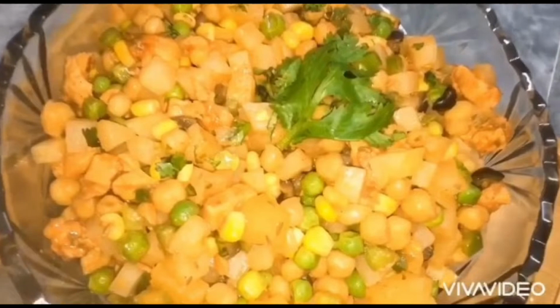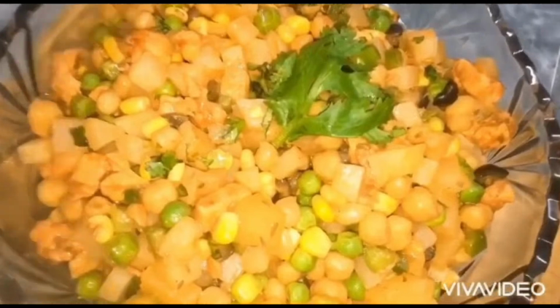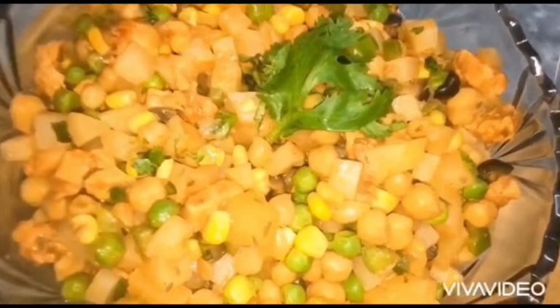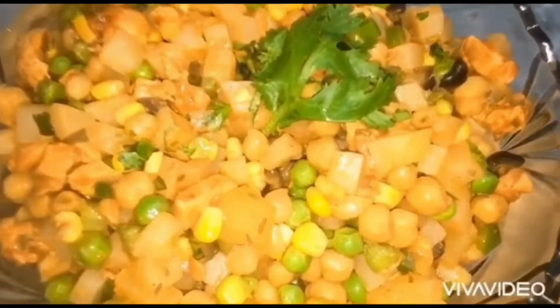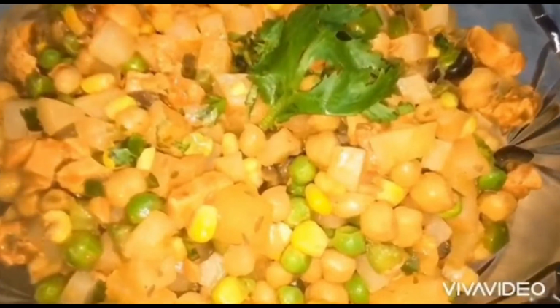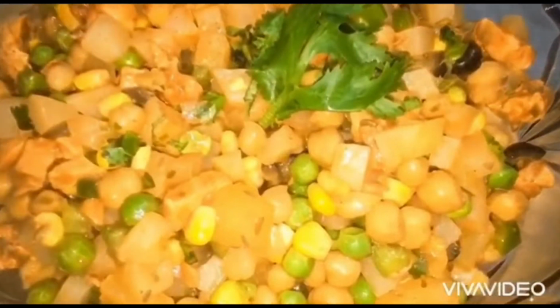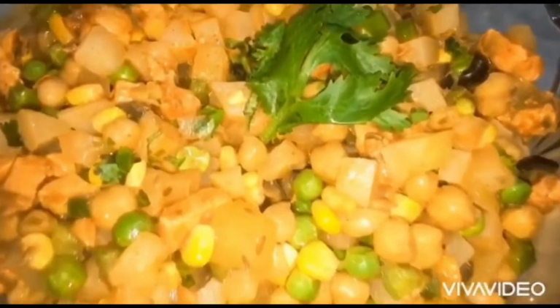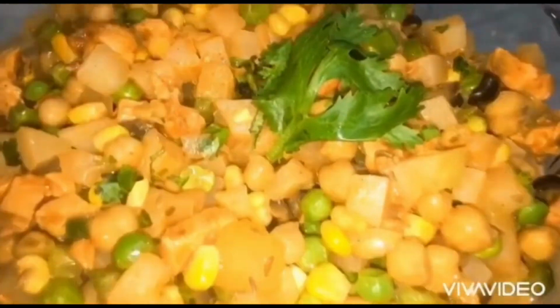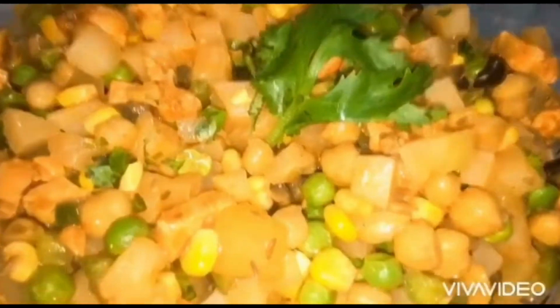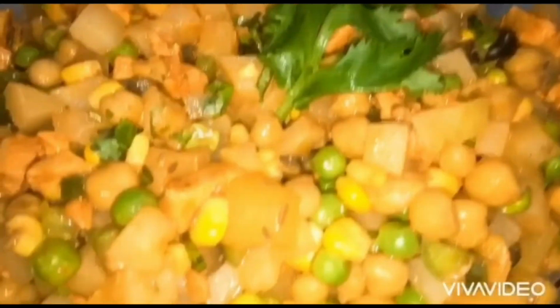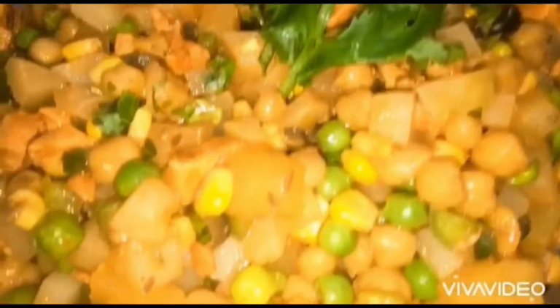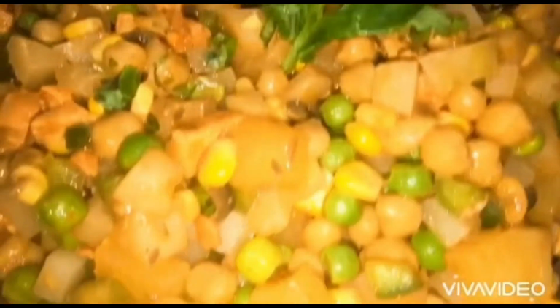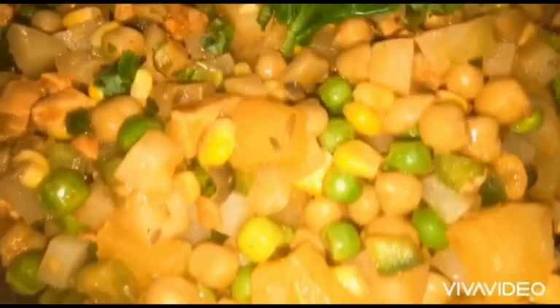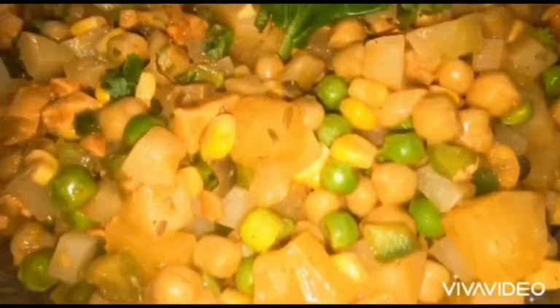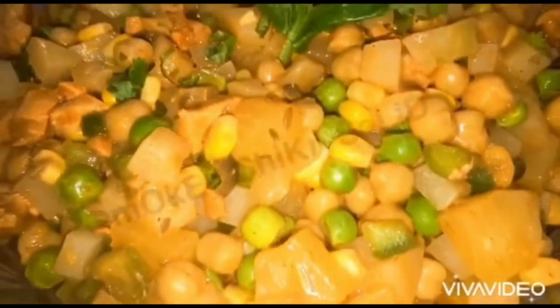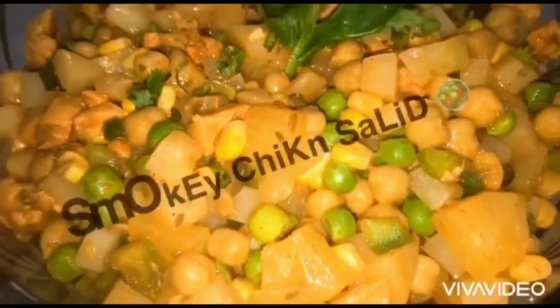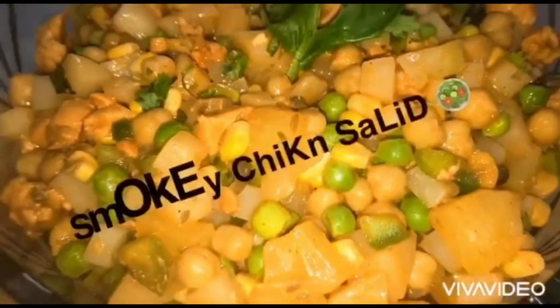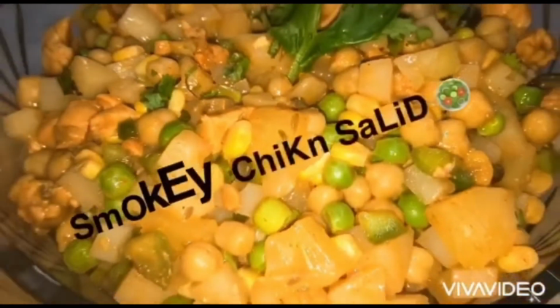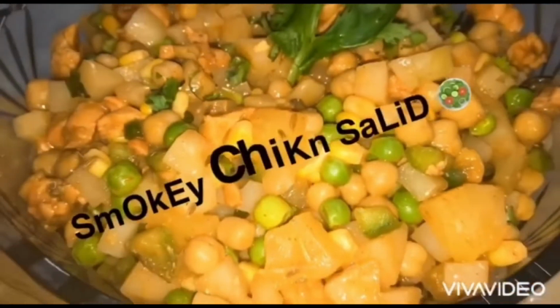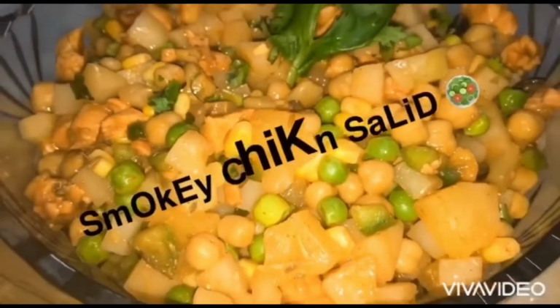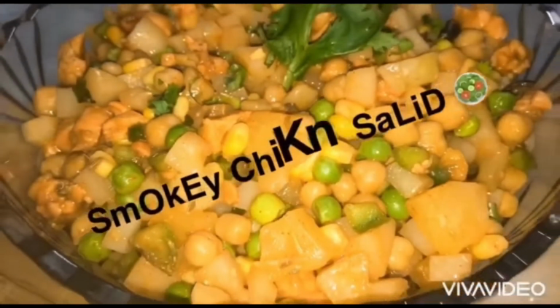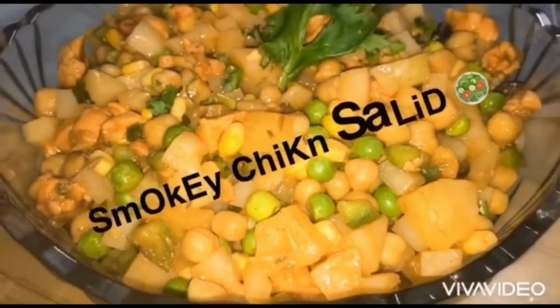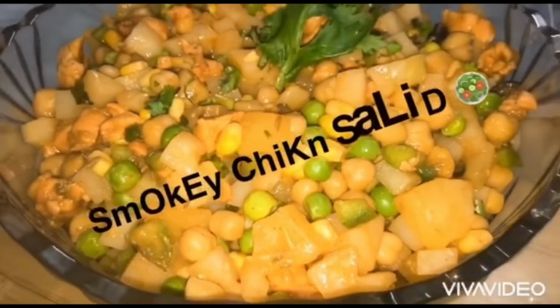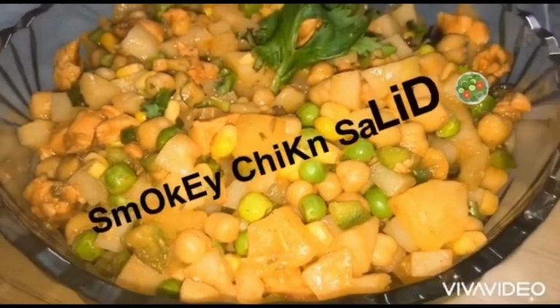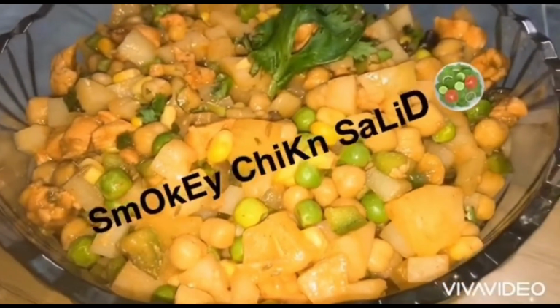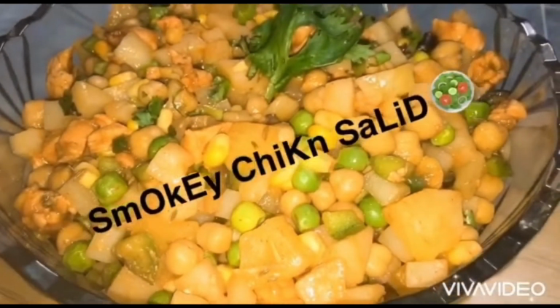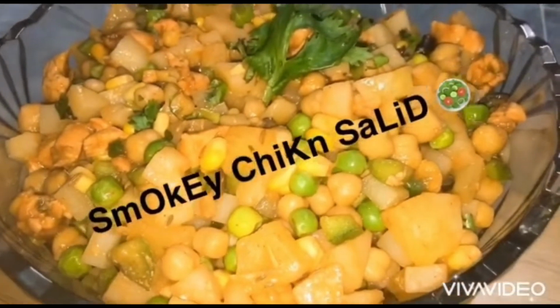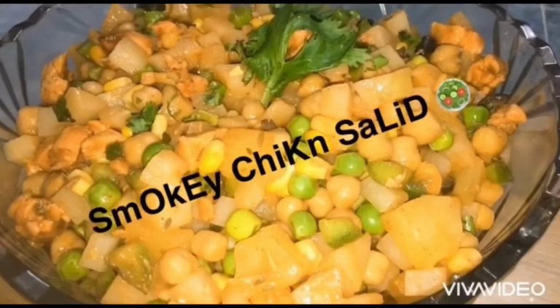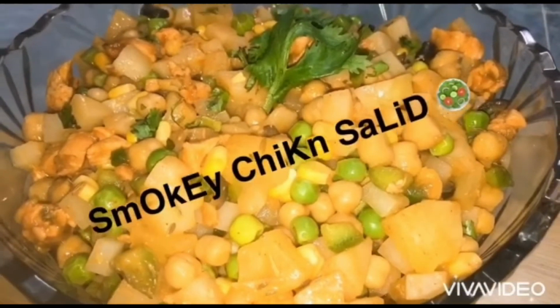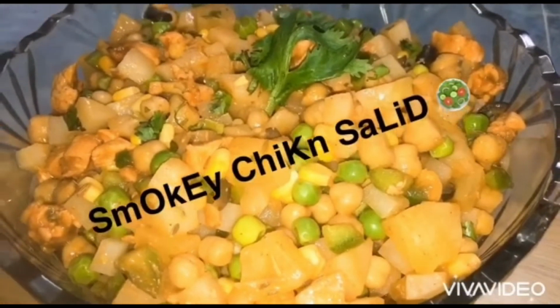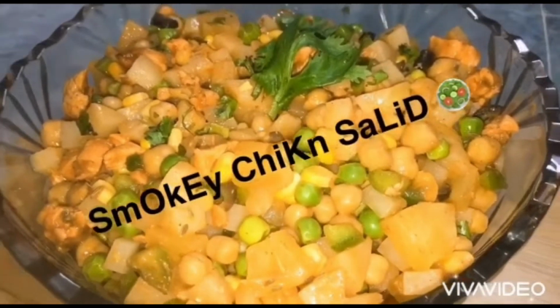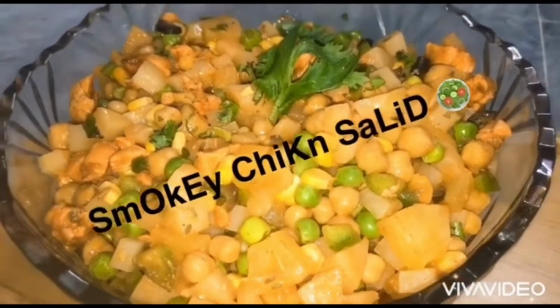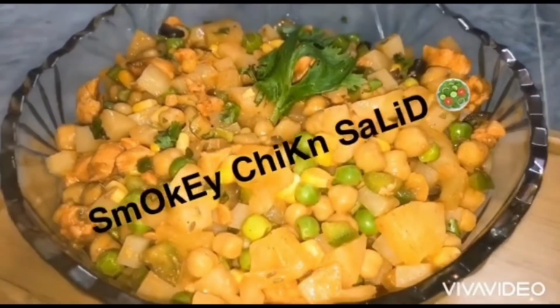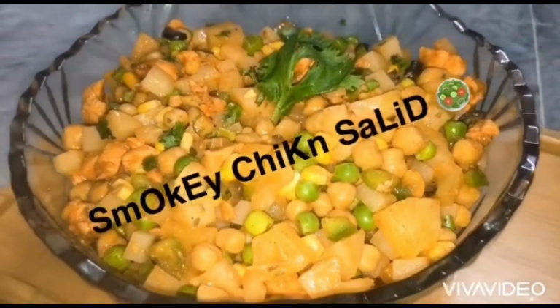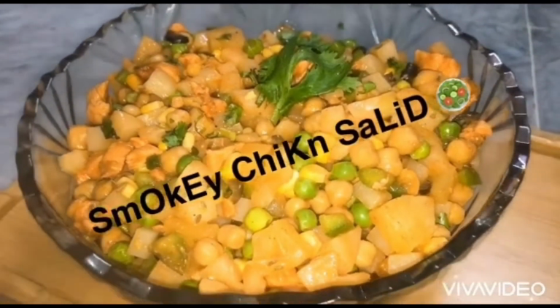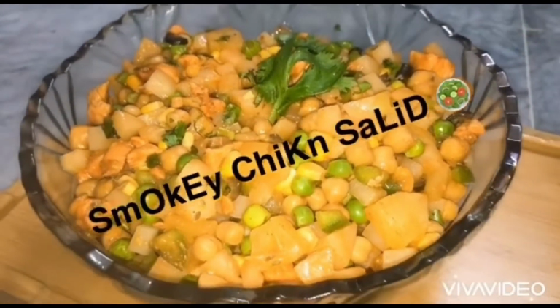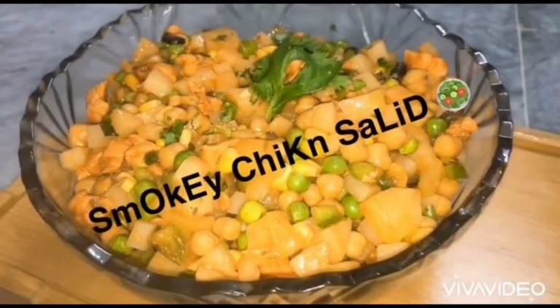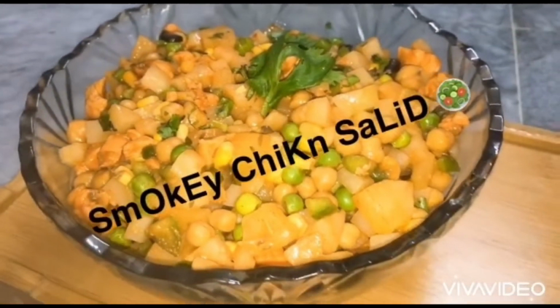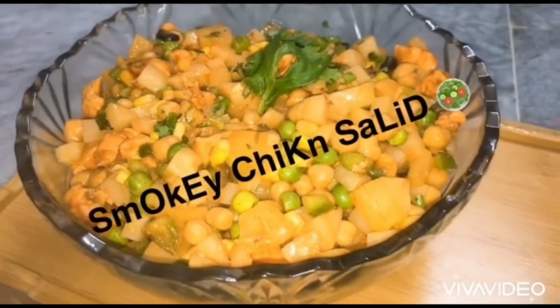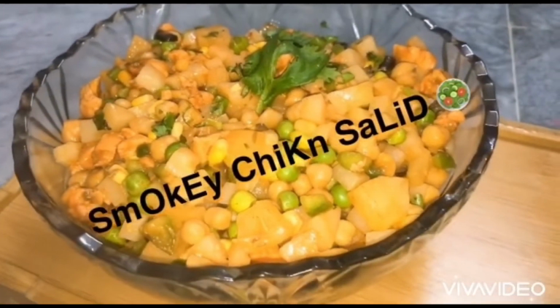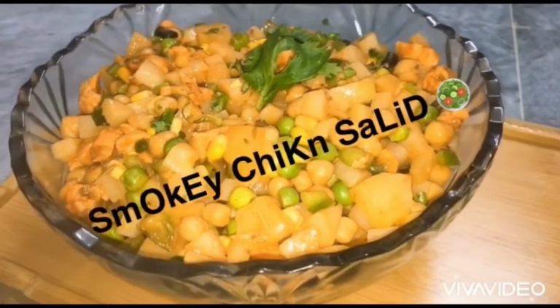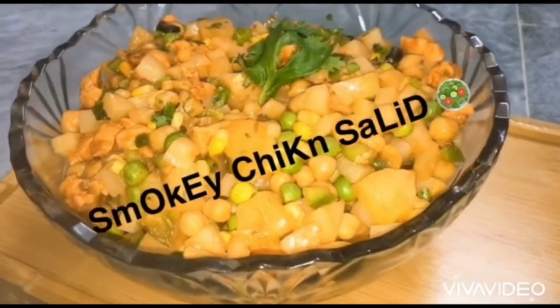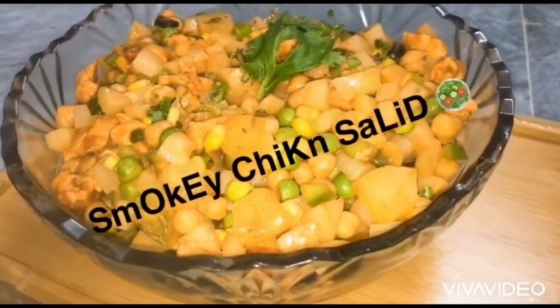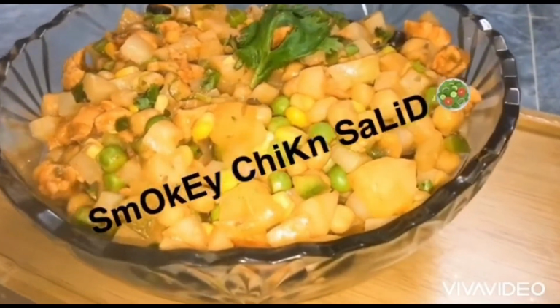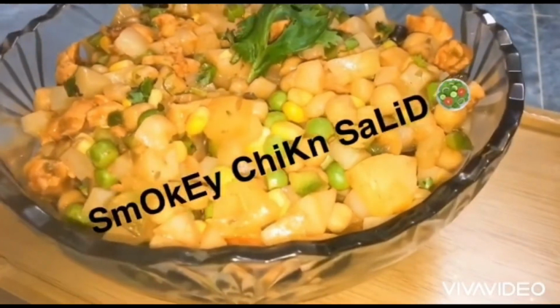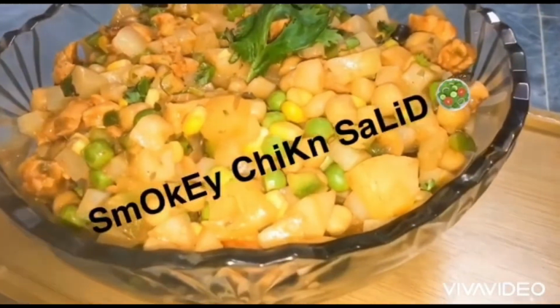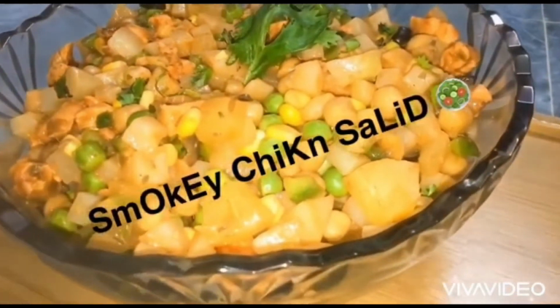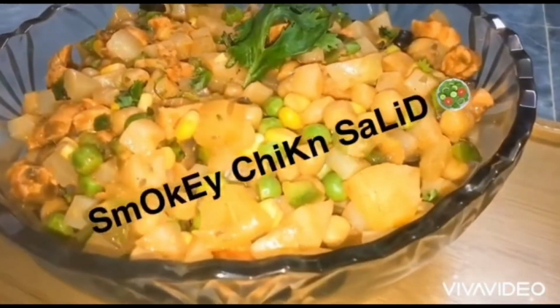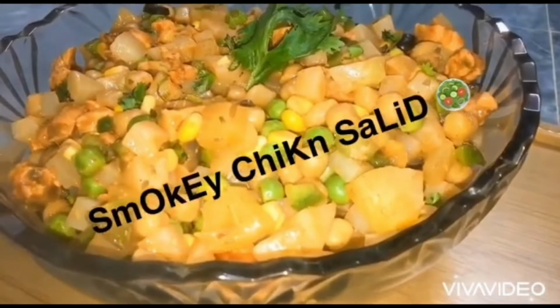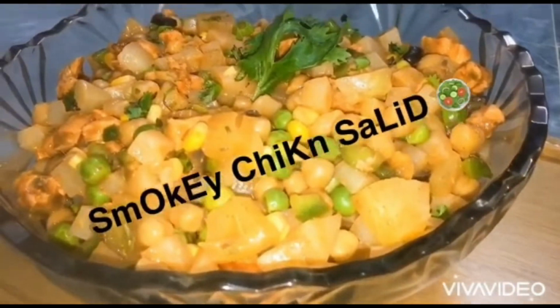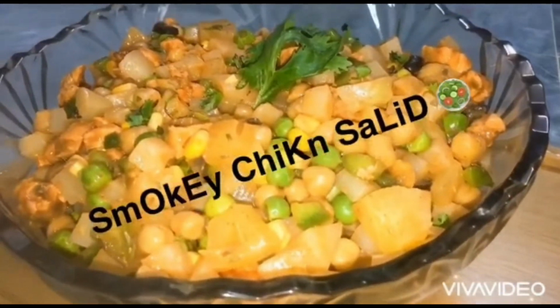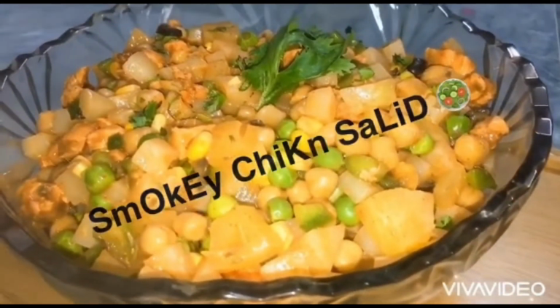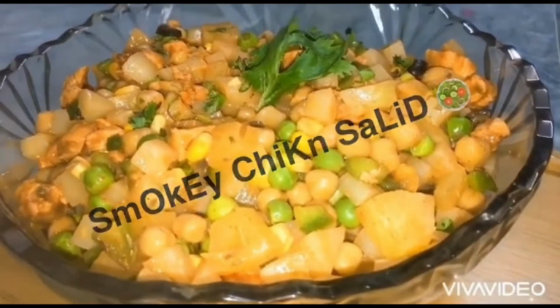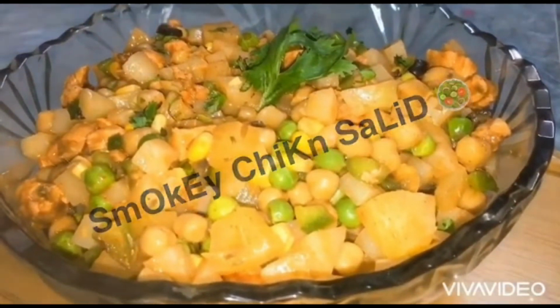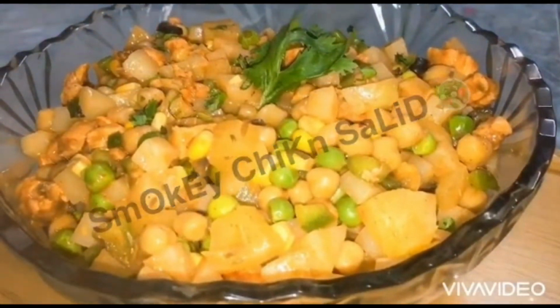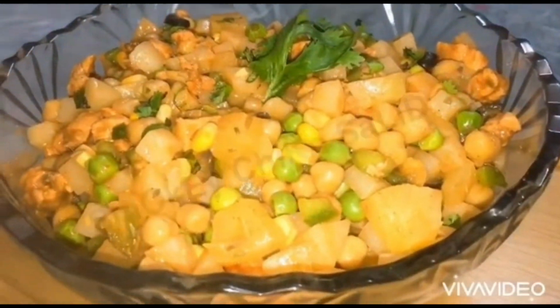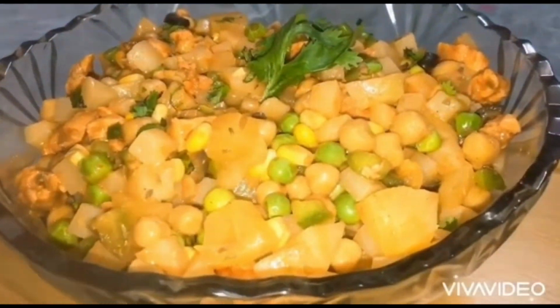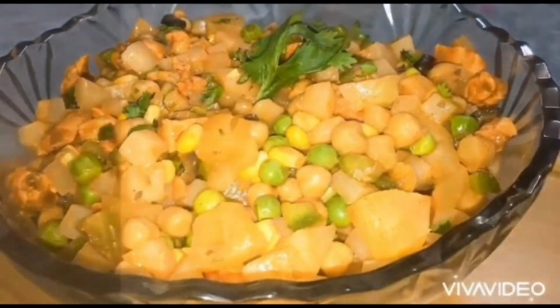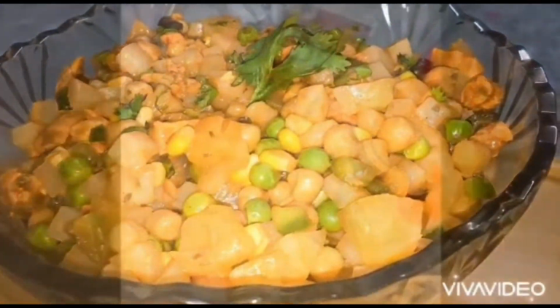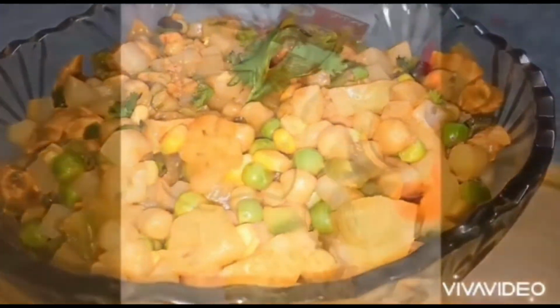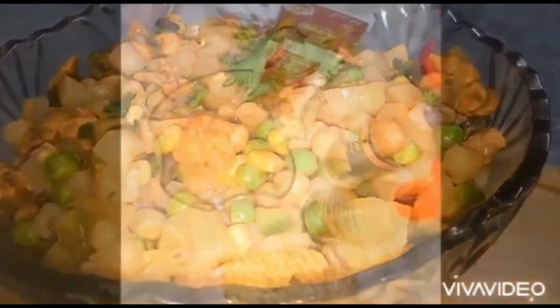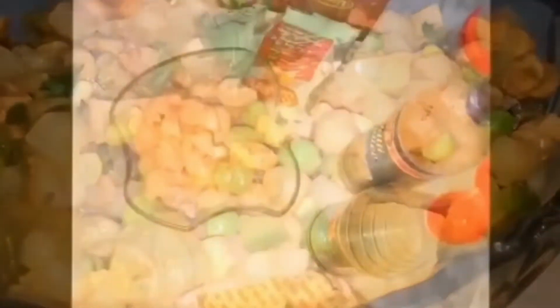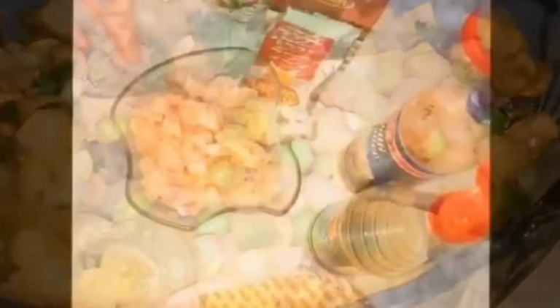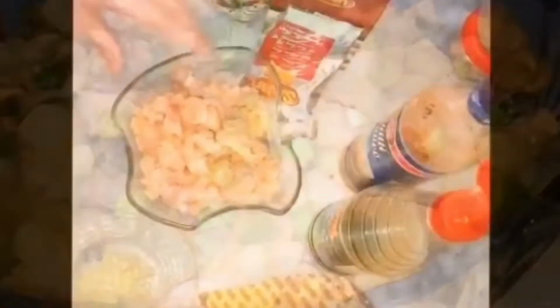Welcome guys. Today we are making a smokey chicken salad. Very easy and simple. So let's start.